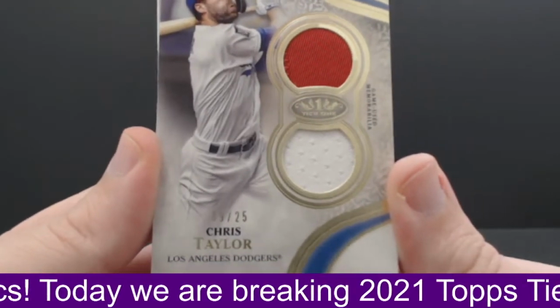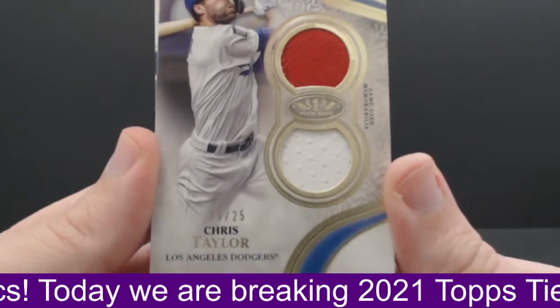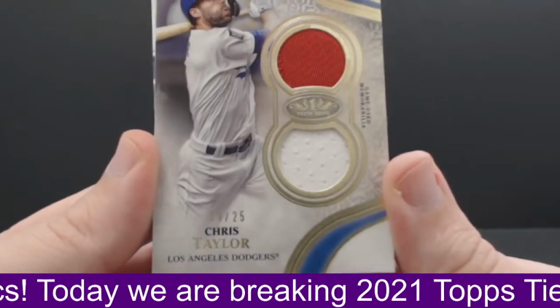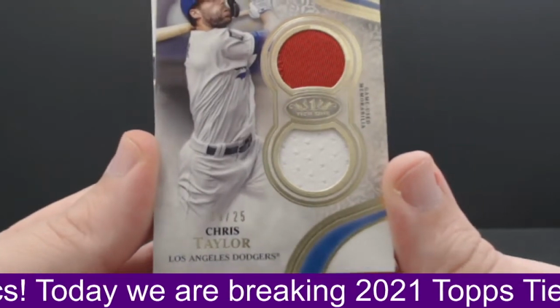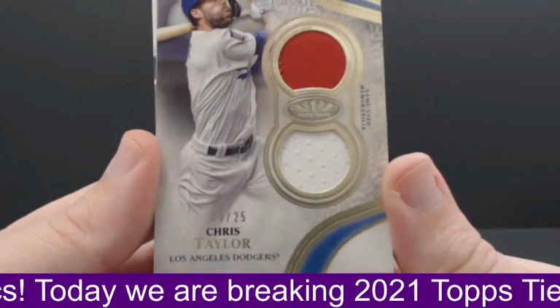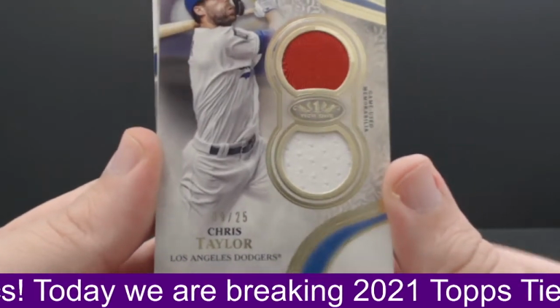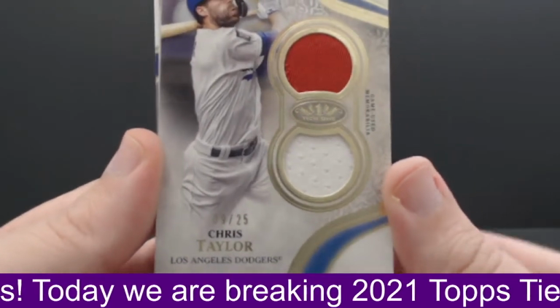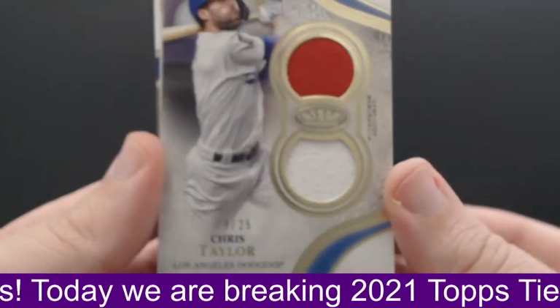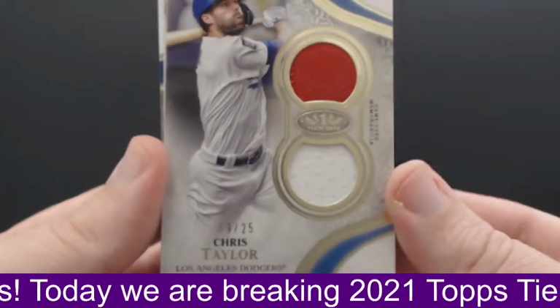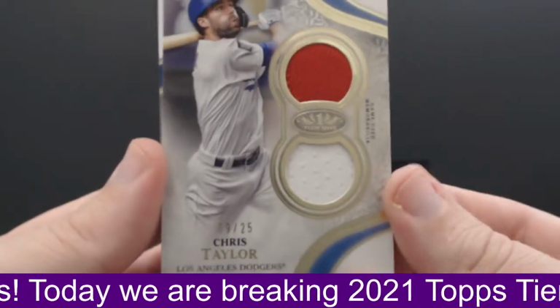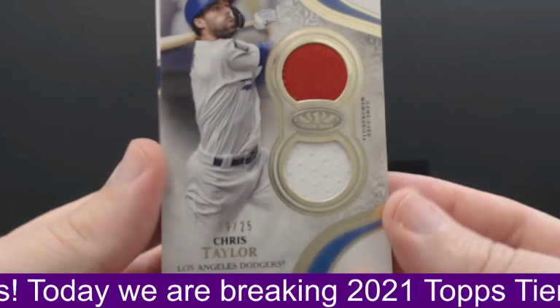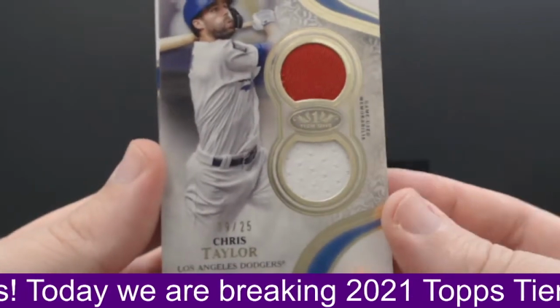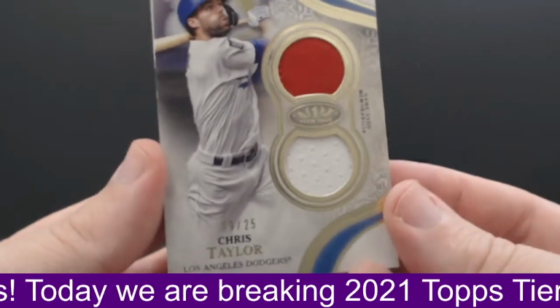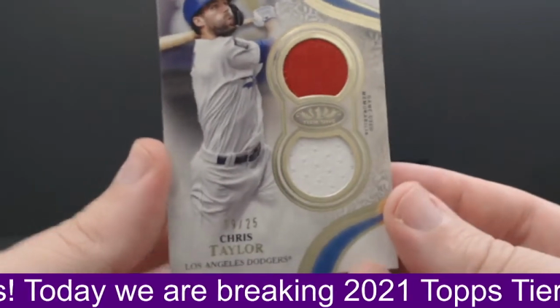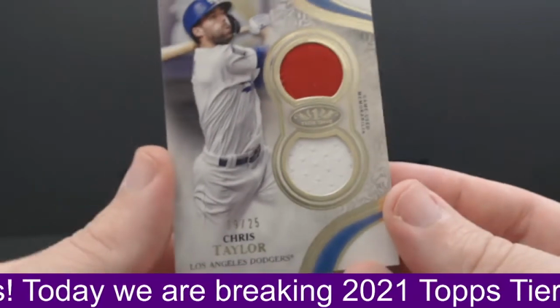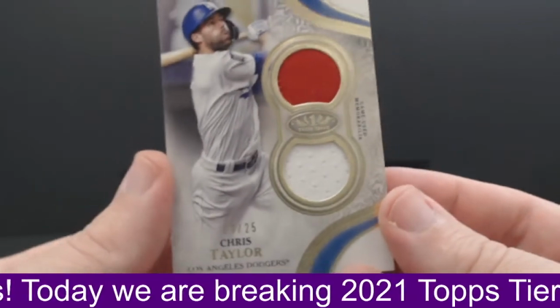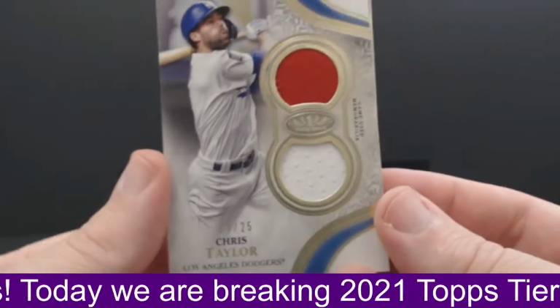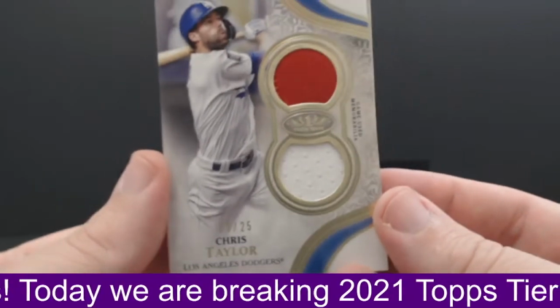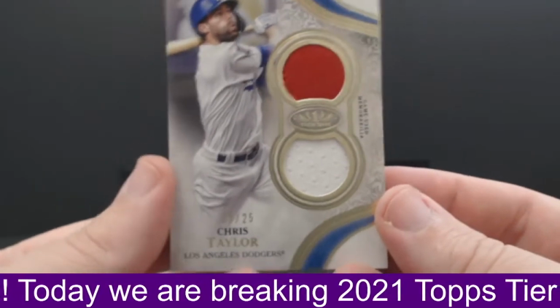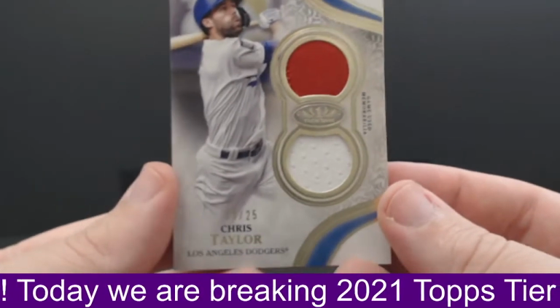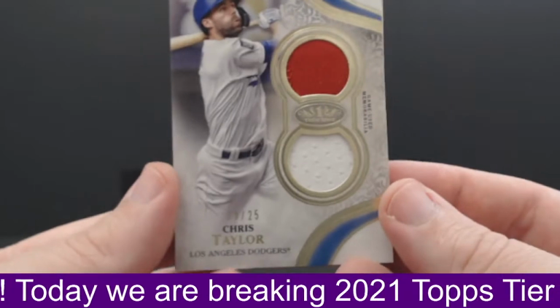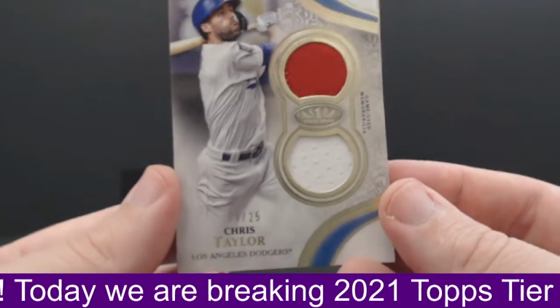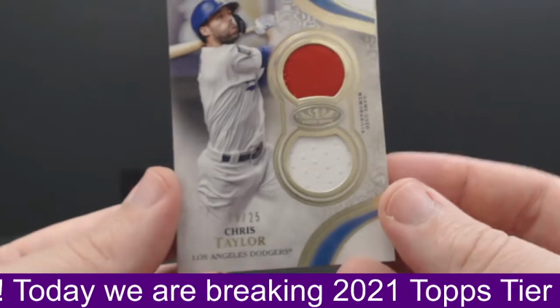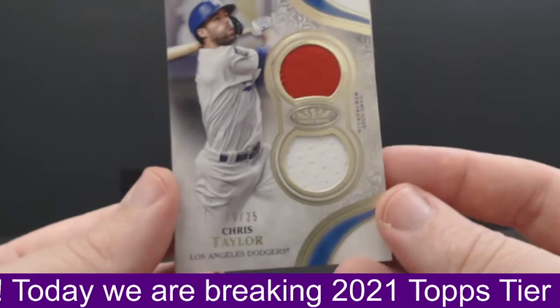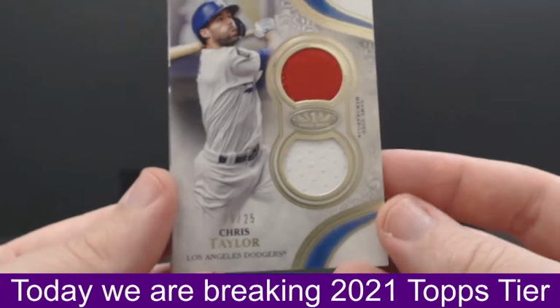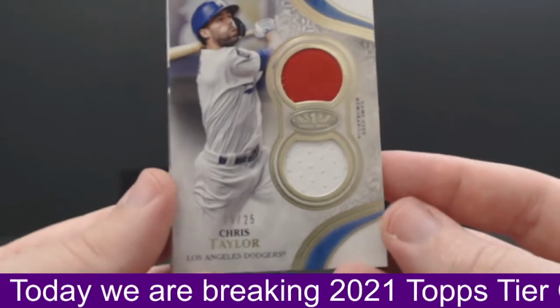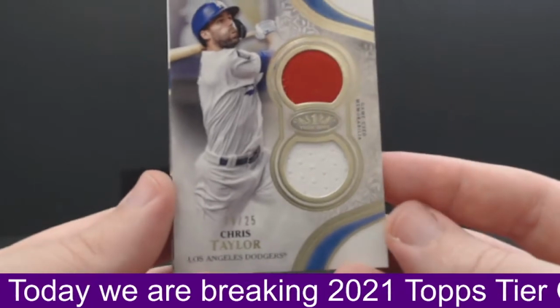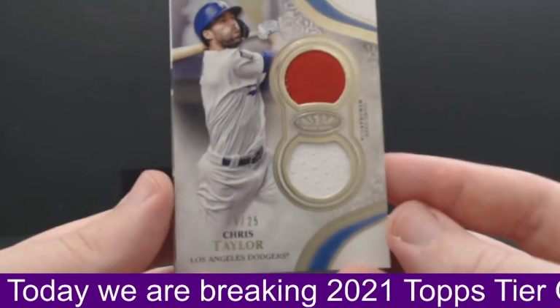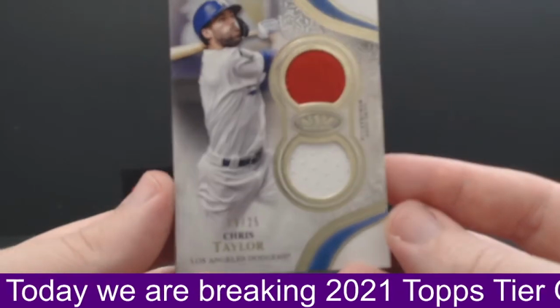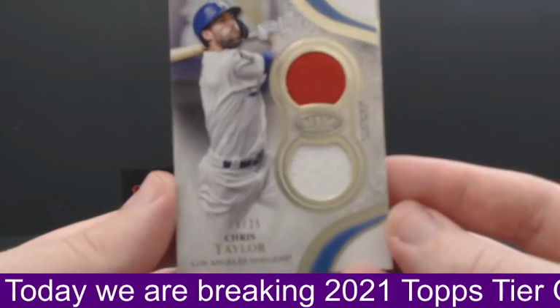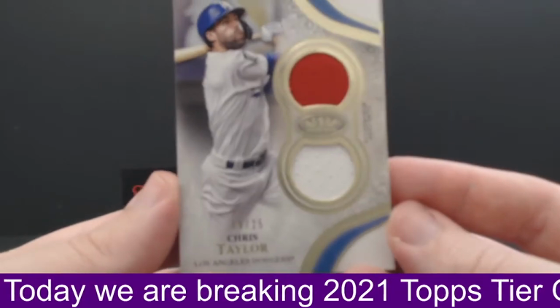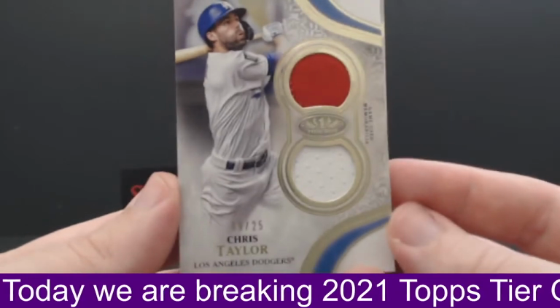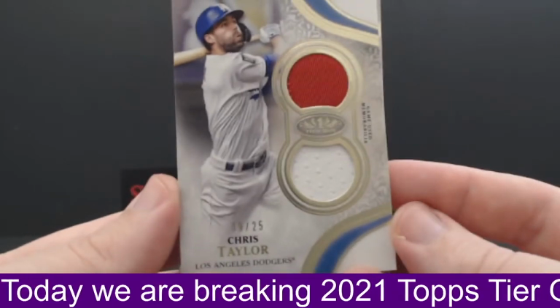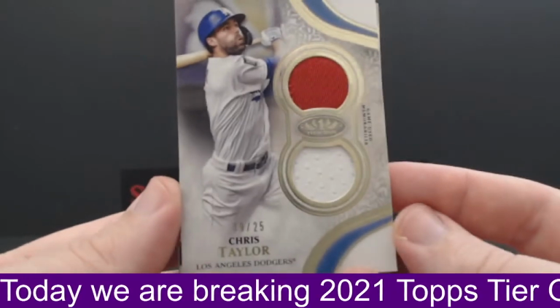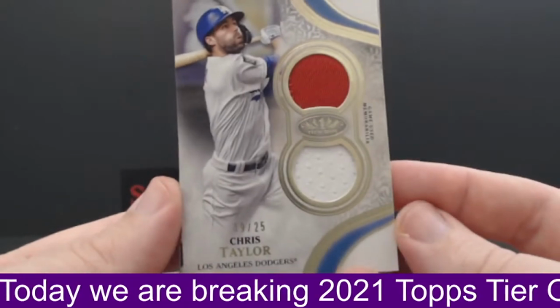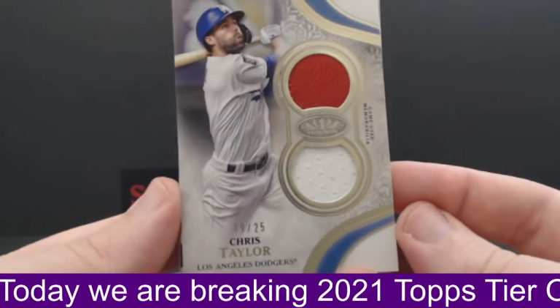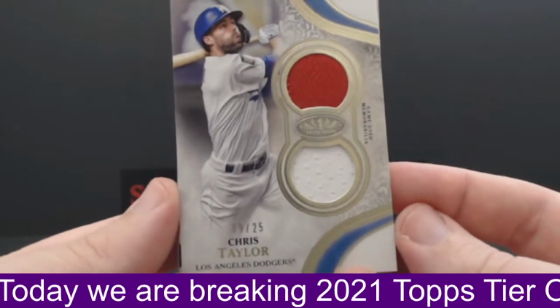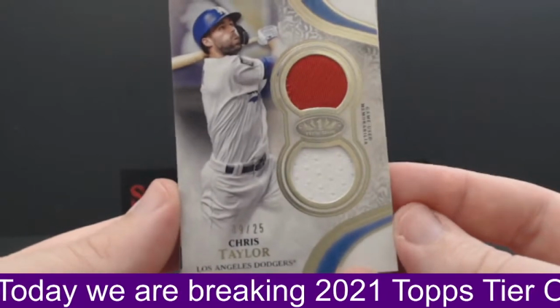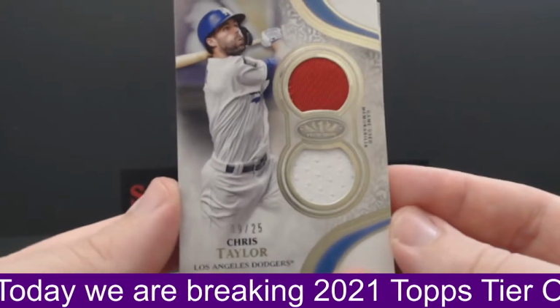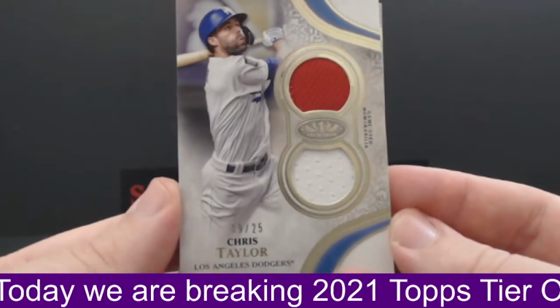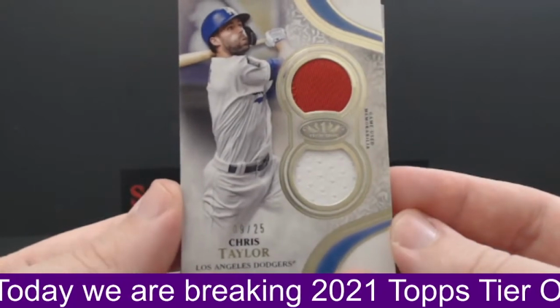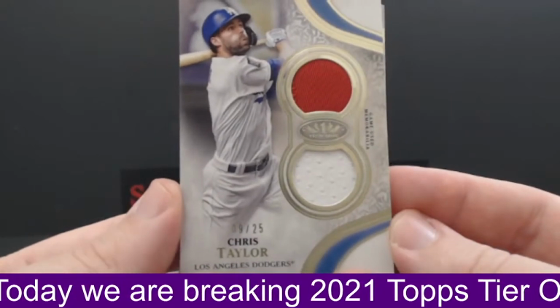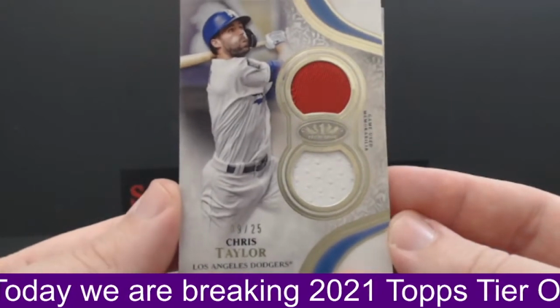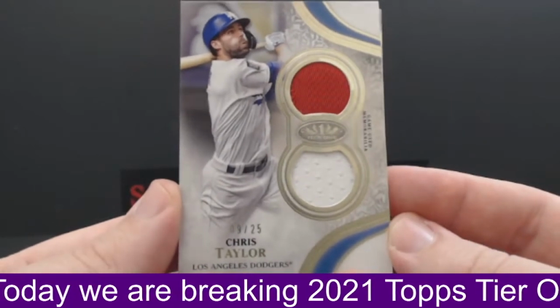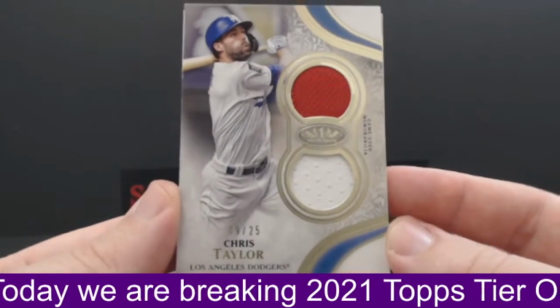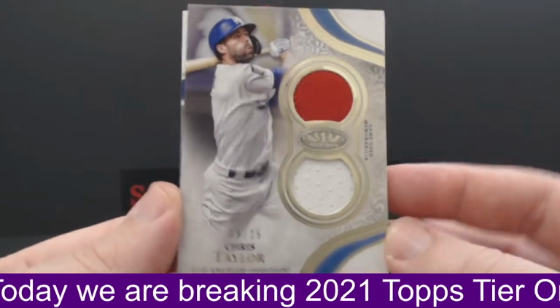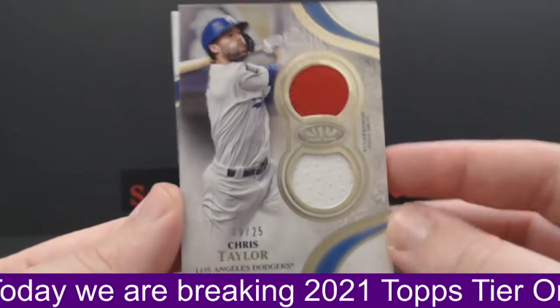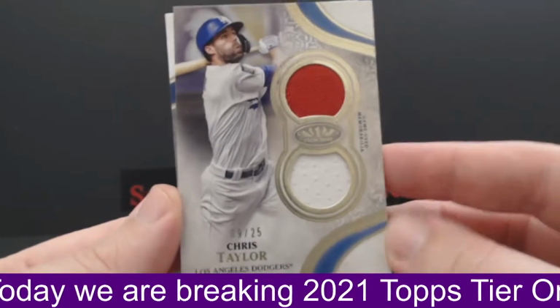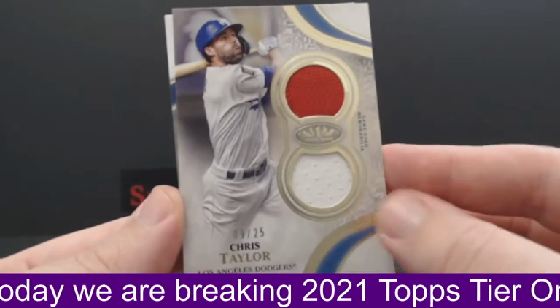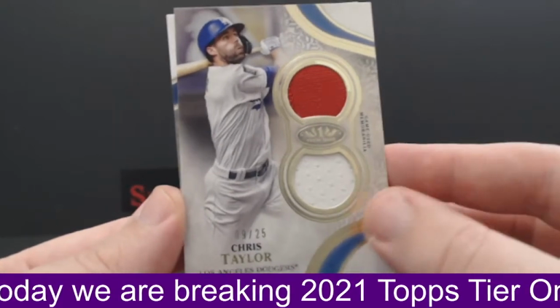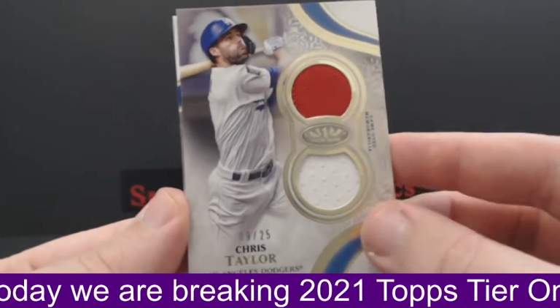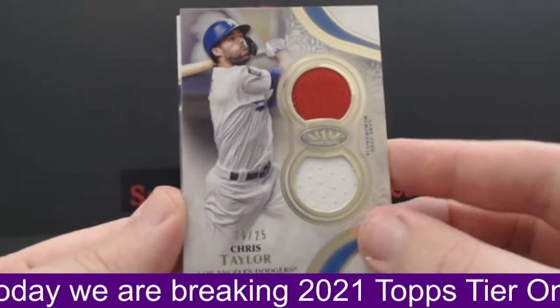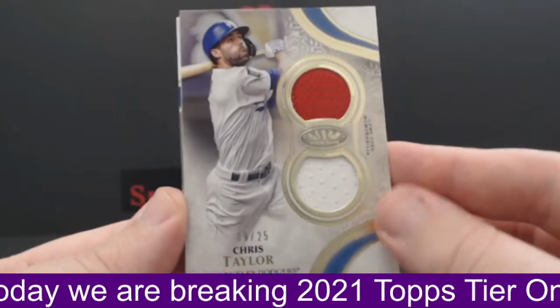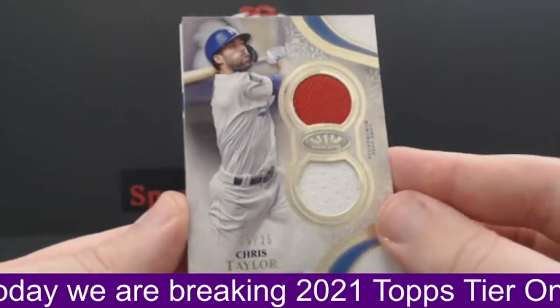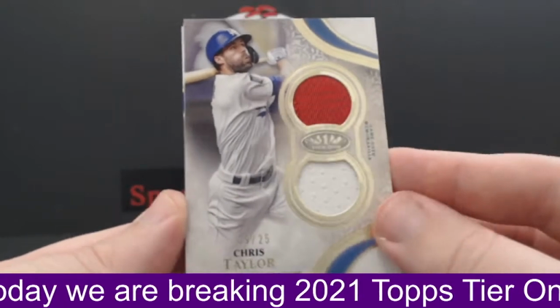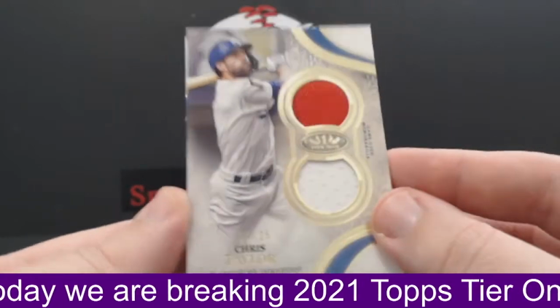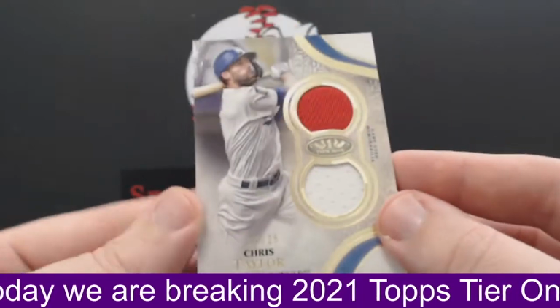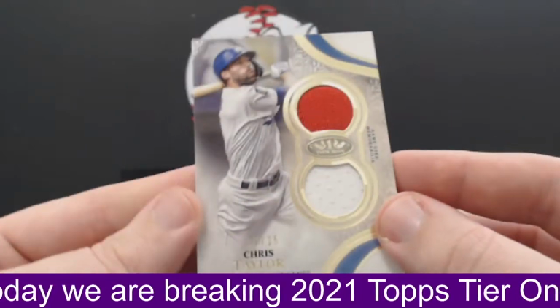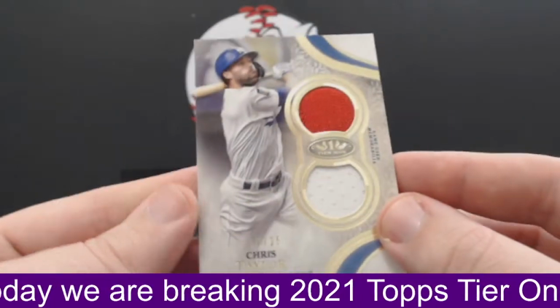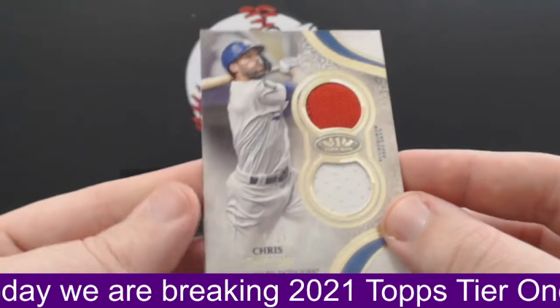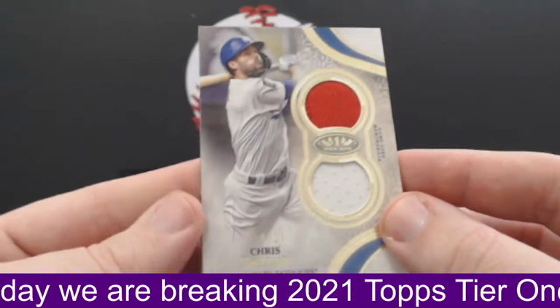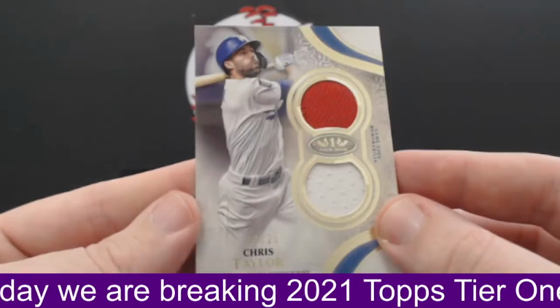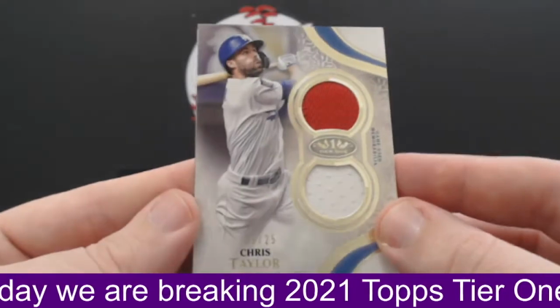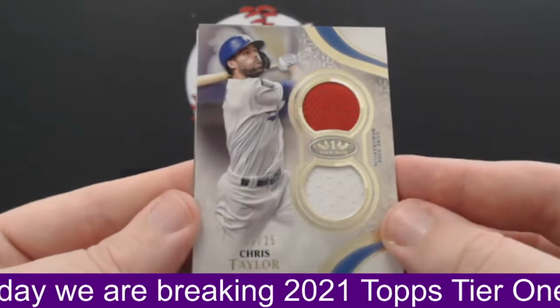Kevin B kind of put a stranglehold on this break — bought into multiple teams. So Kevin, there's one for you.